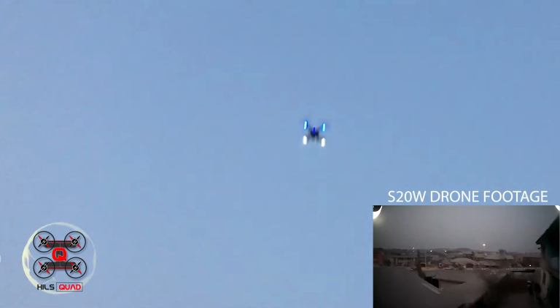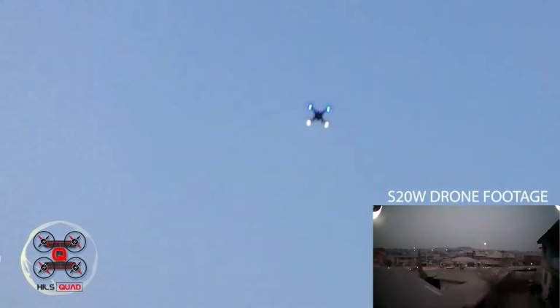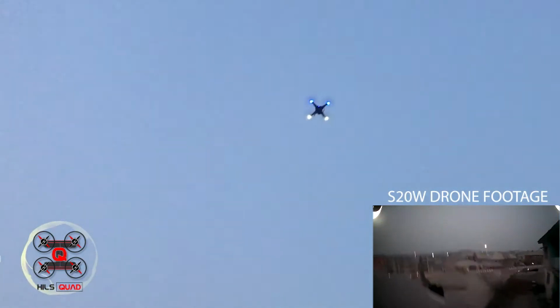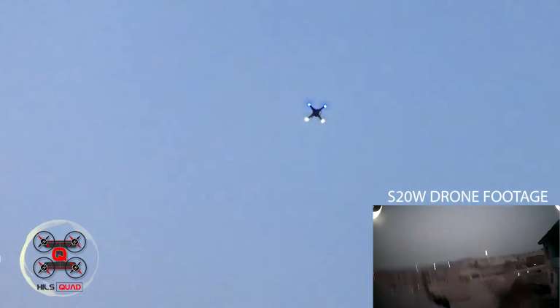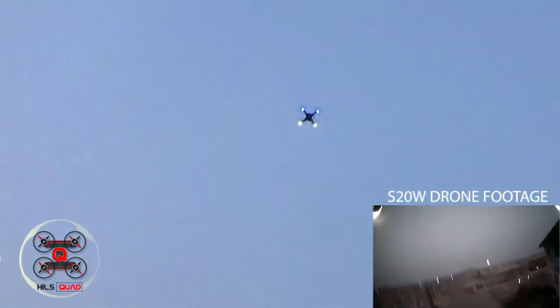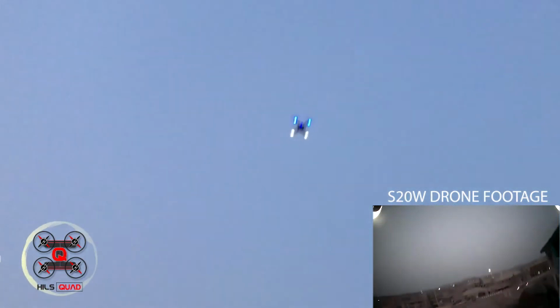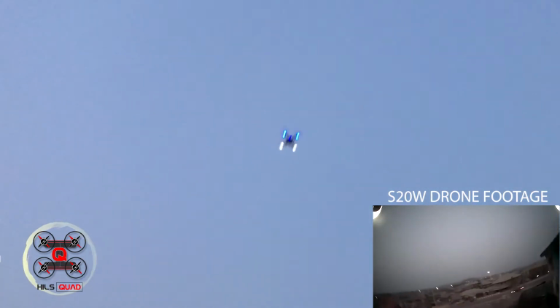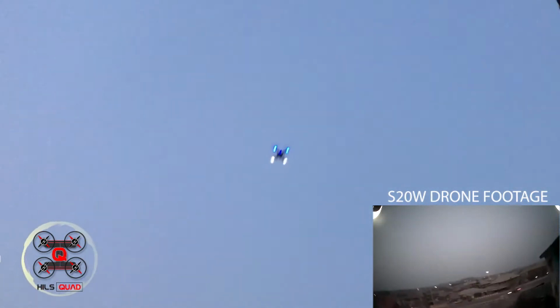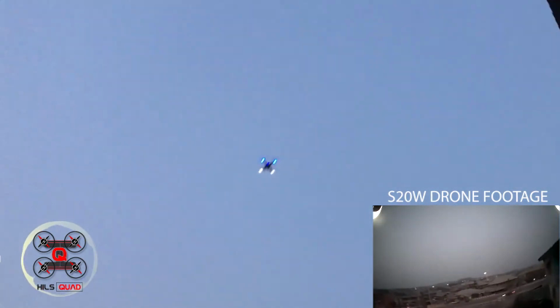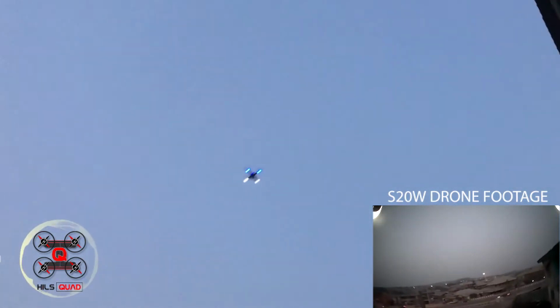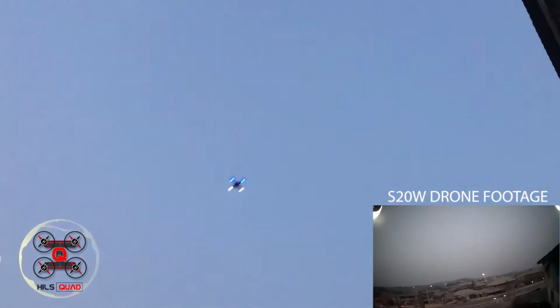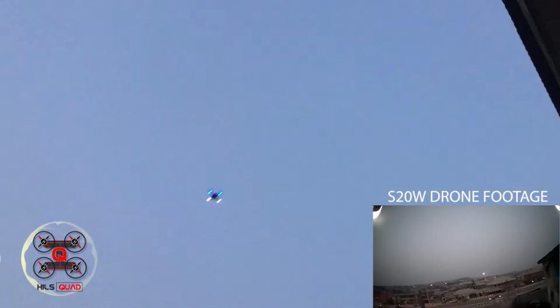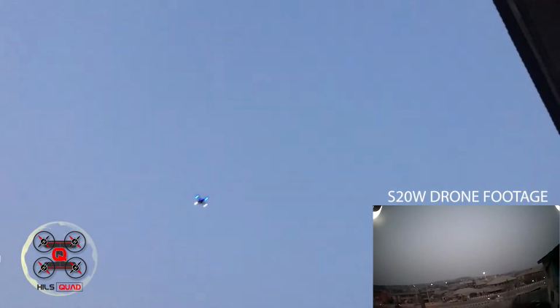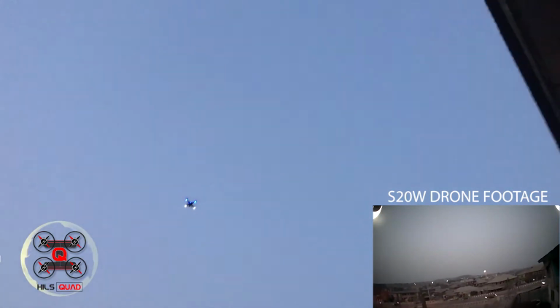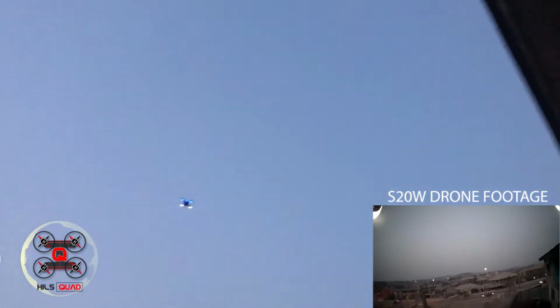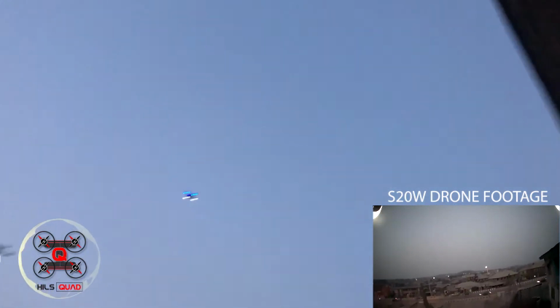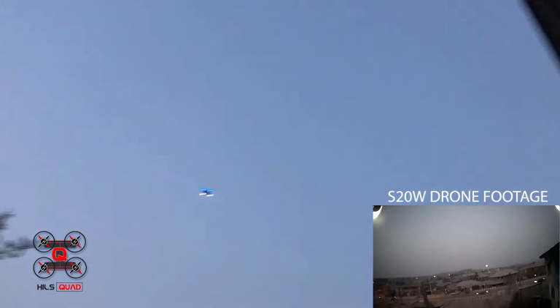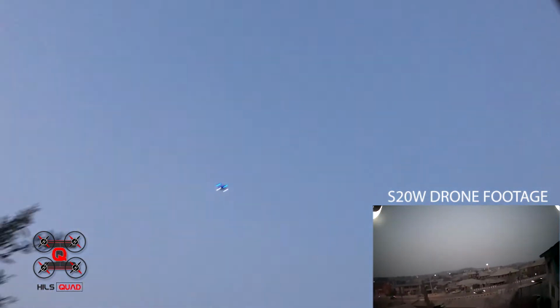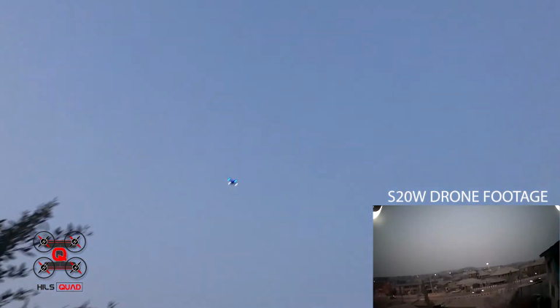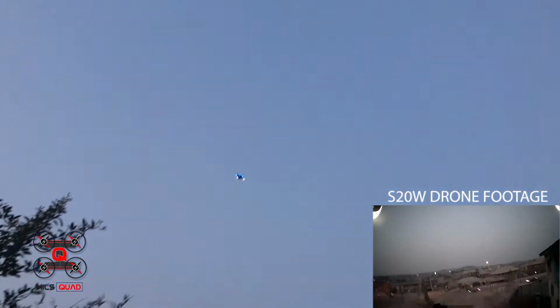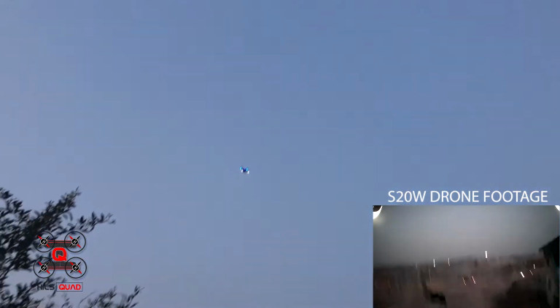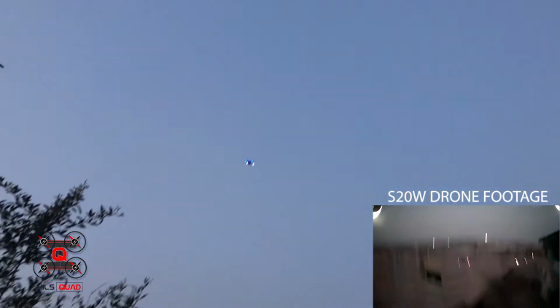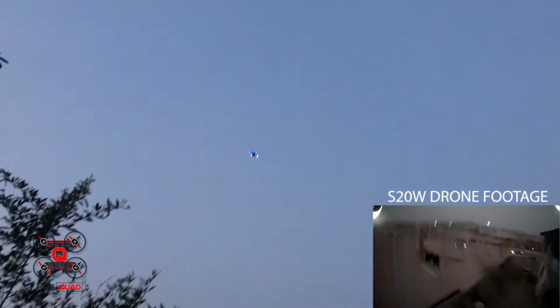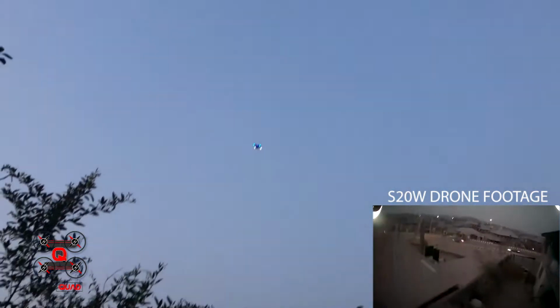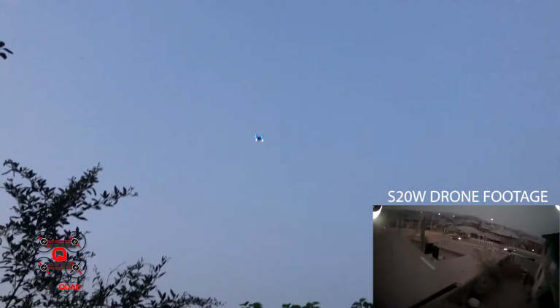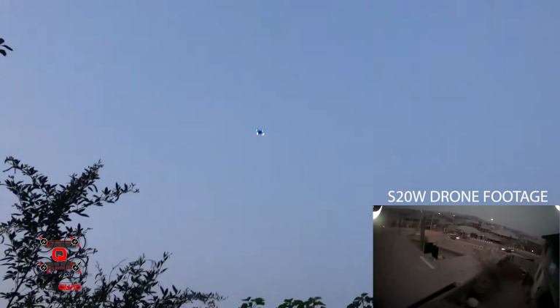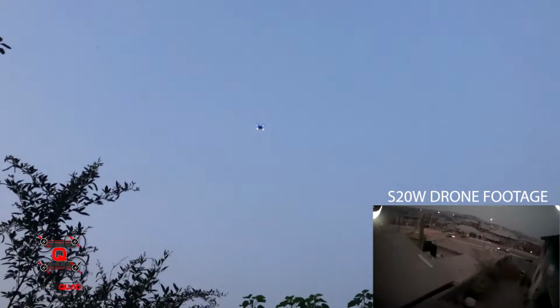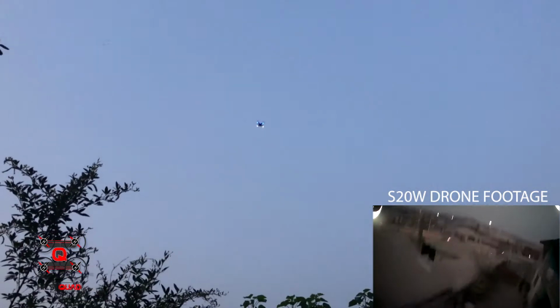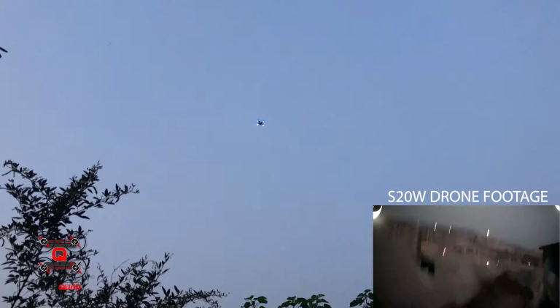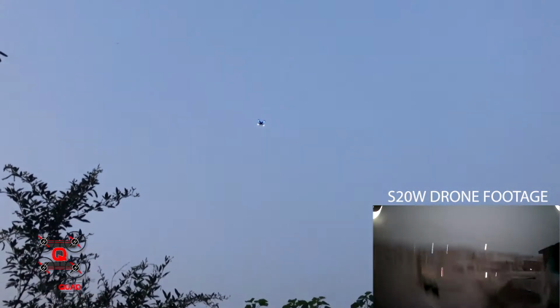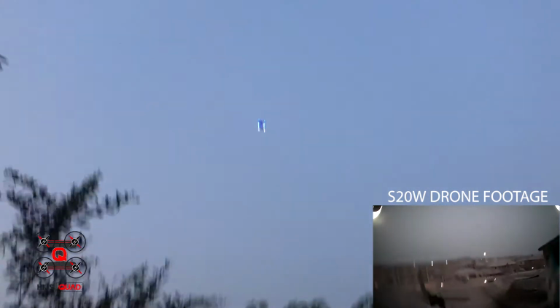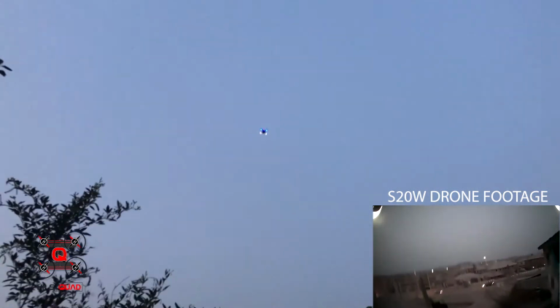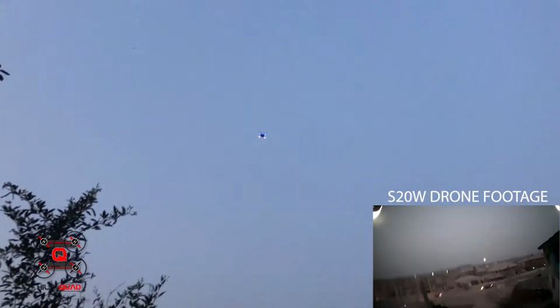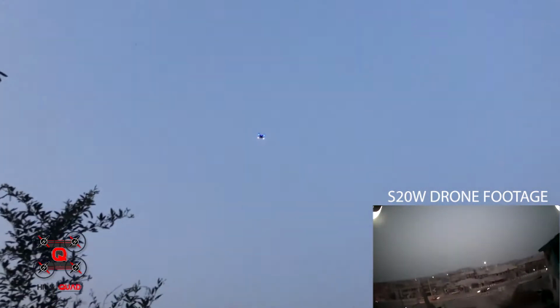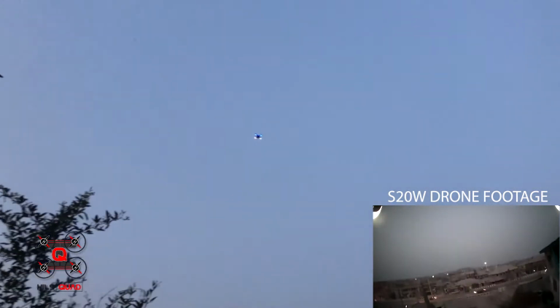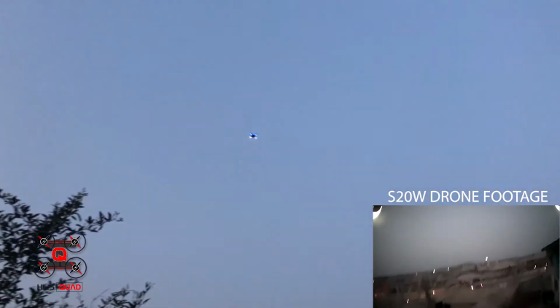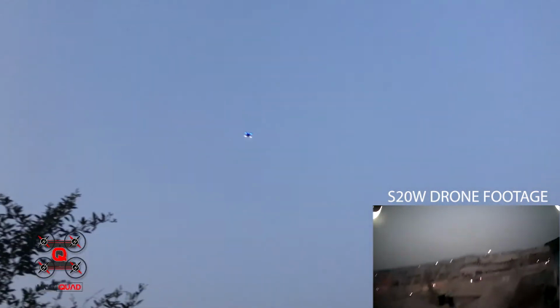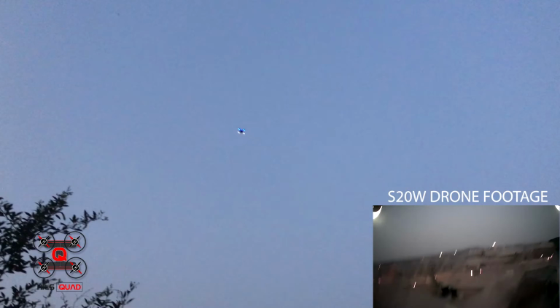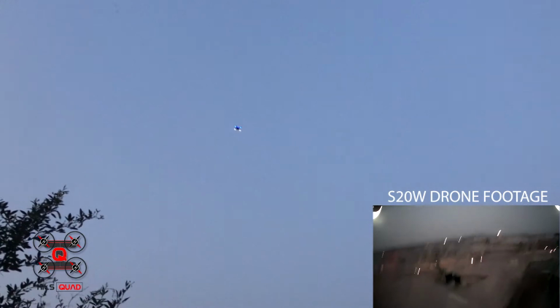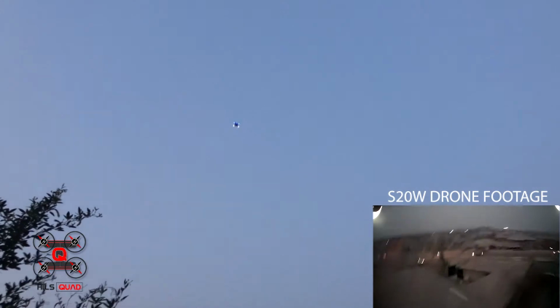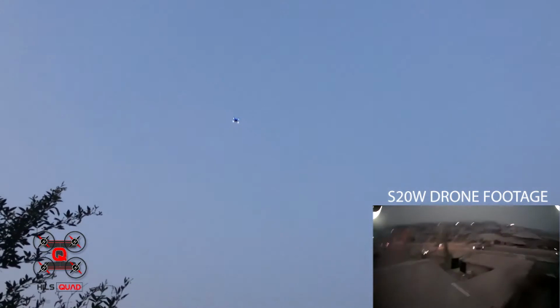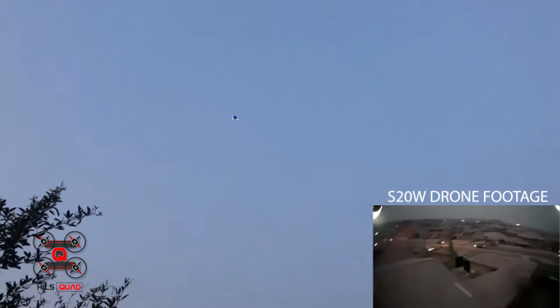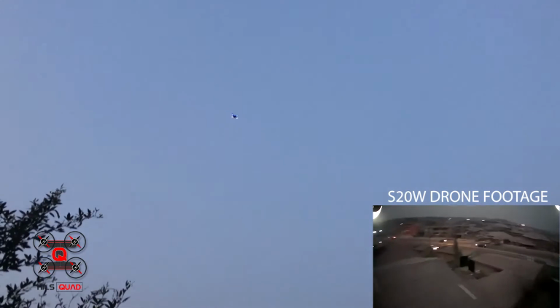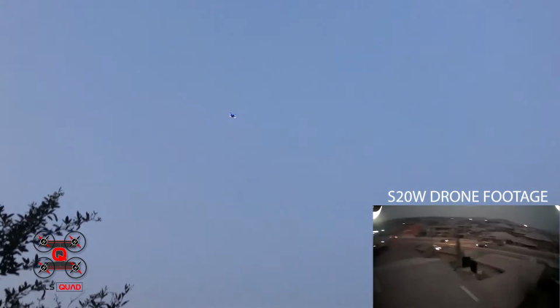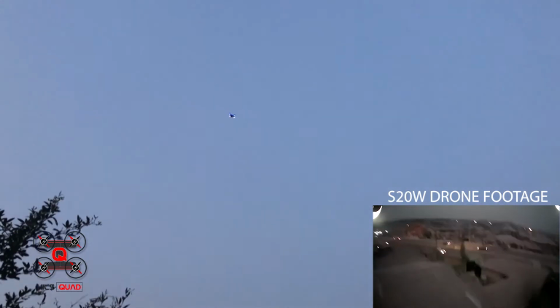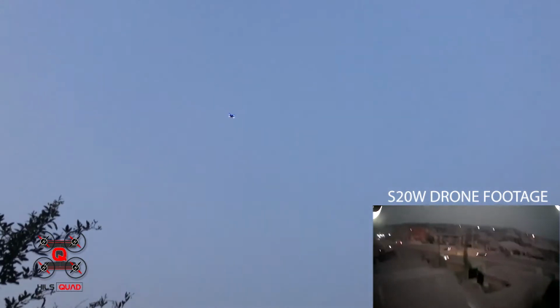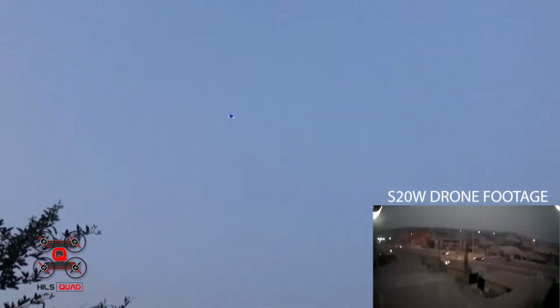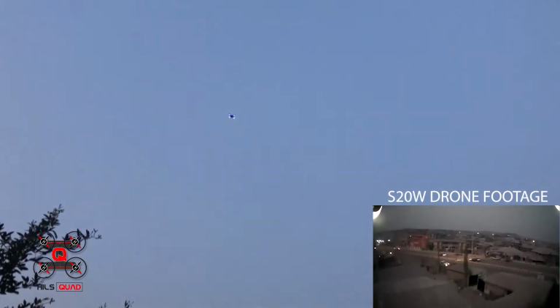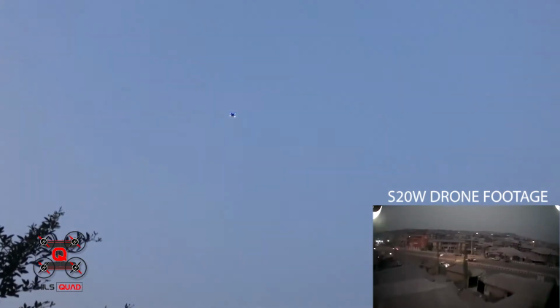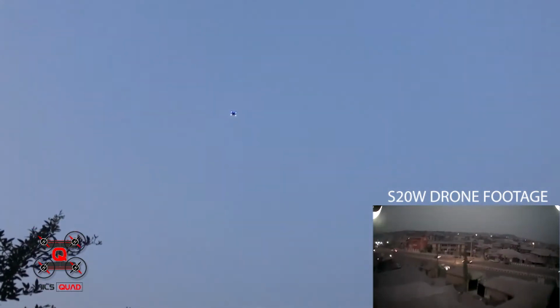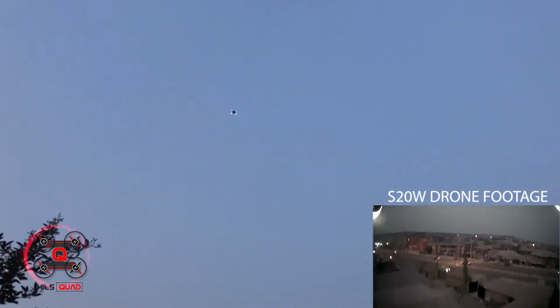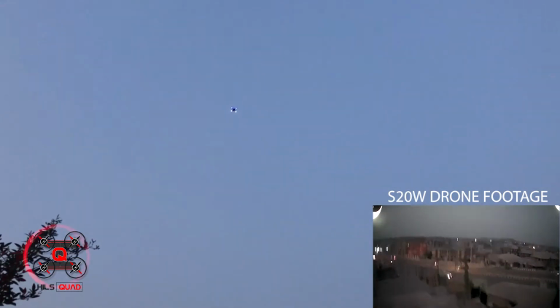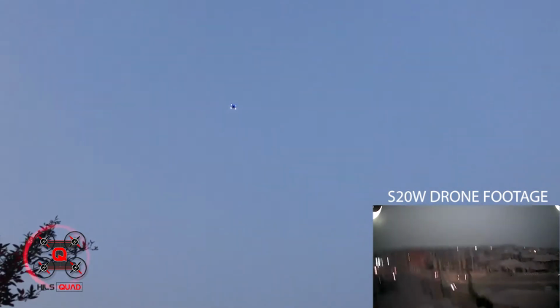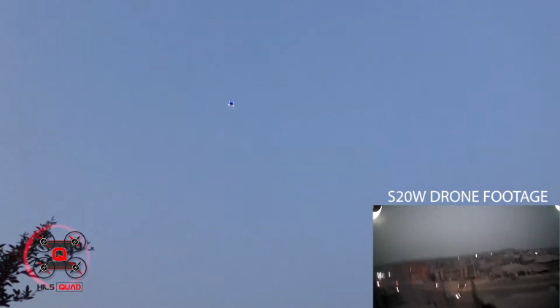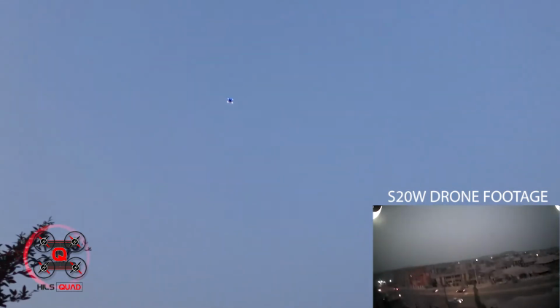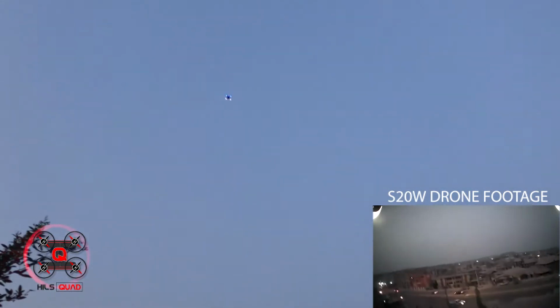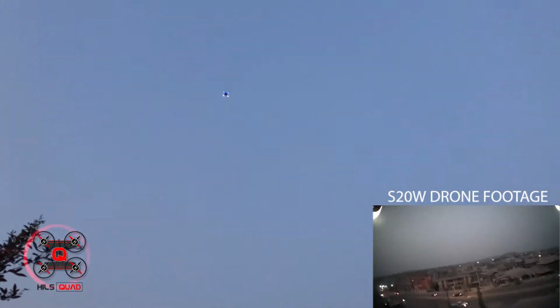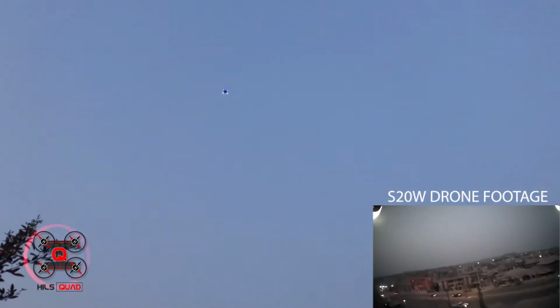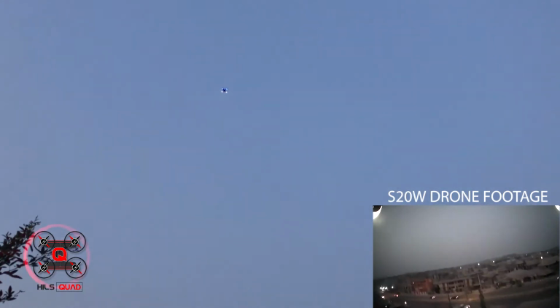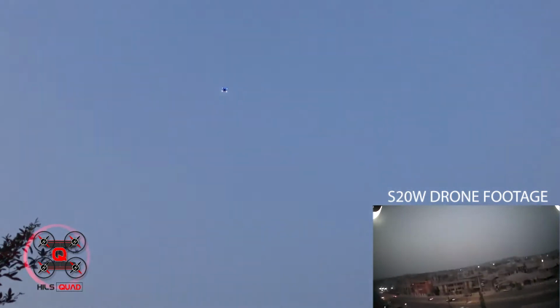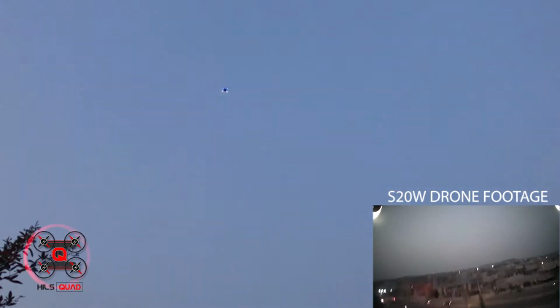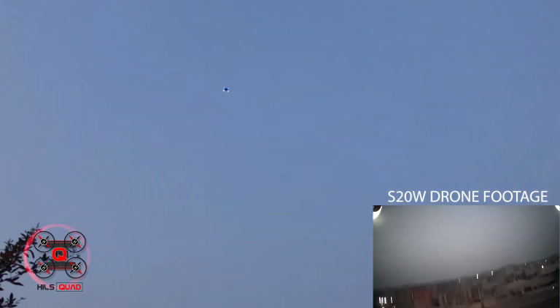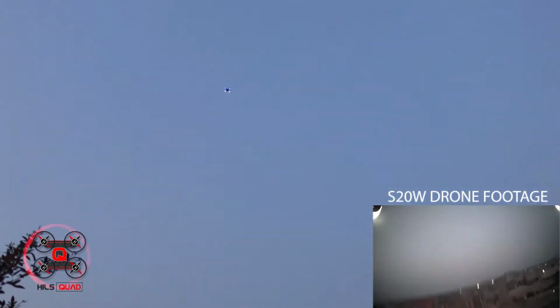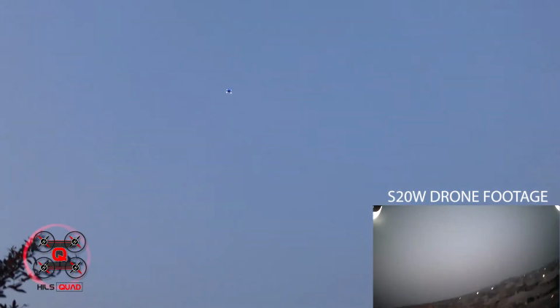Then to take some aerial shots — cue the music, I'll be right back.